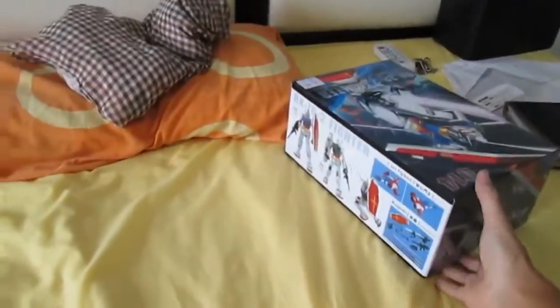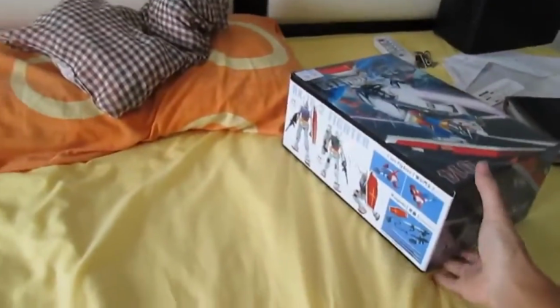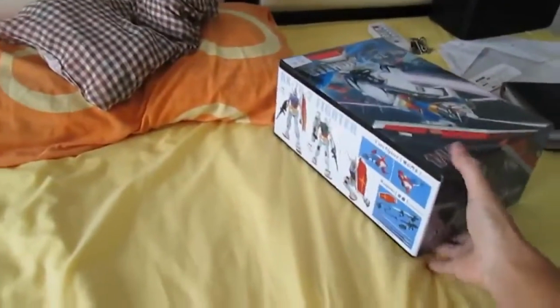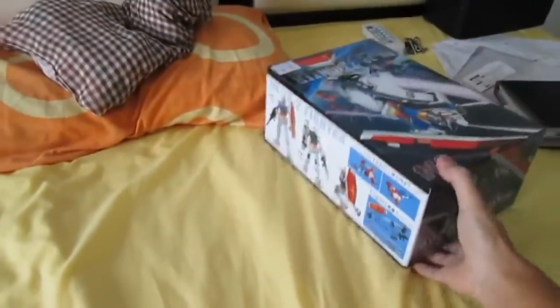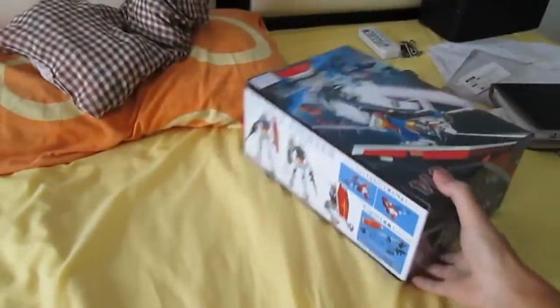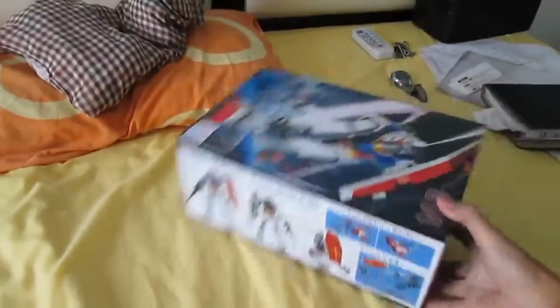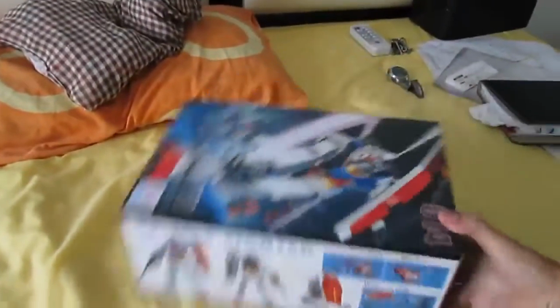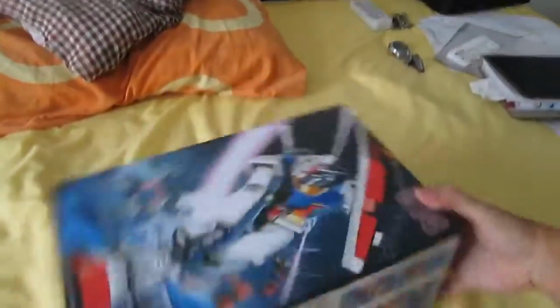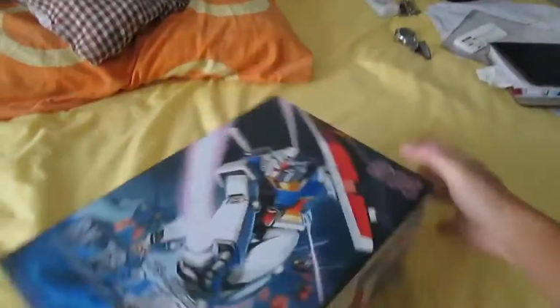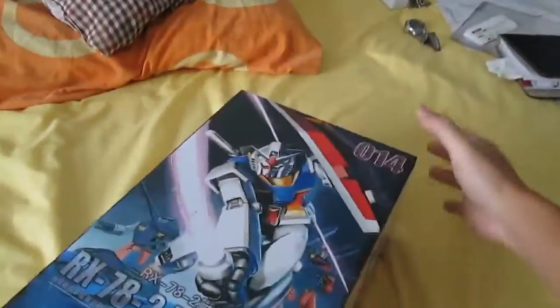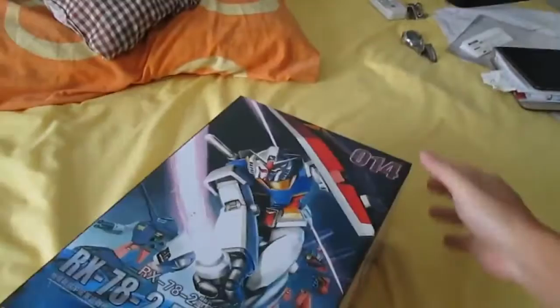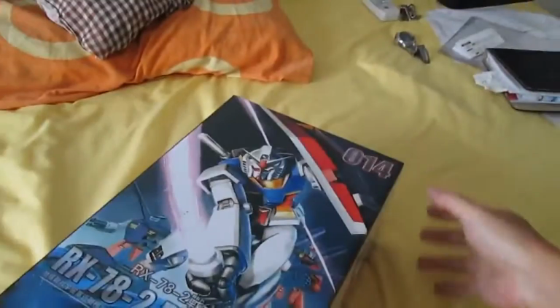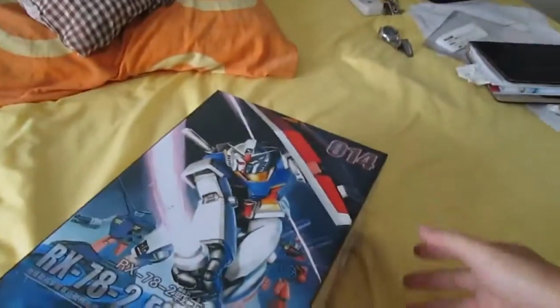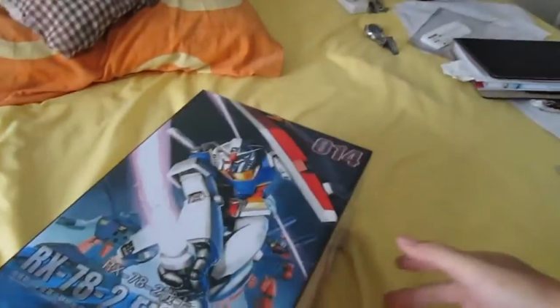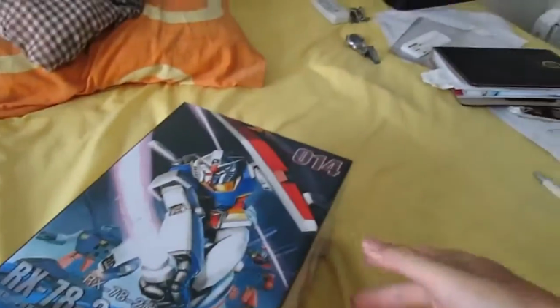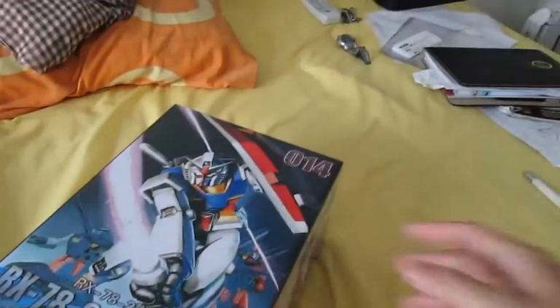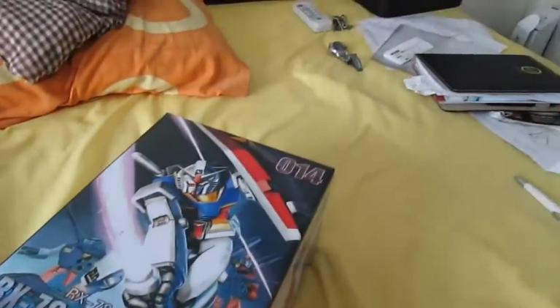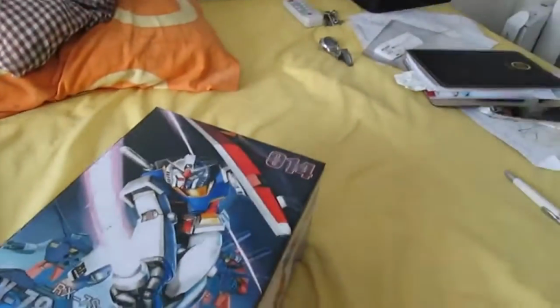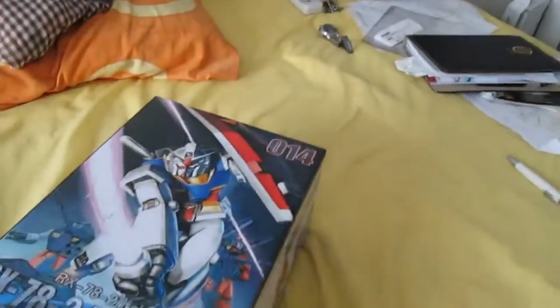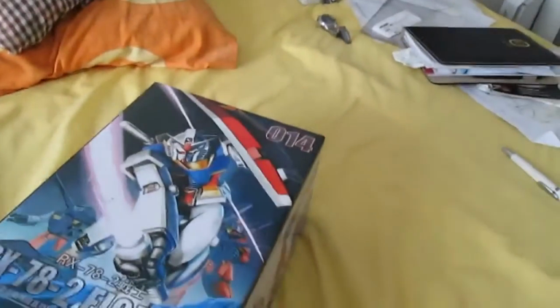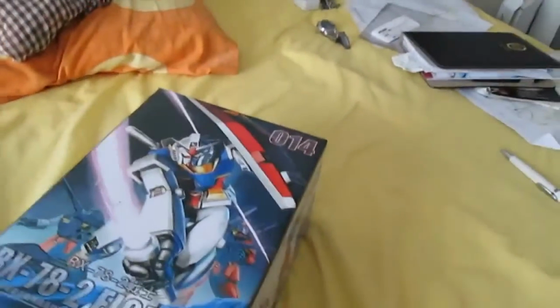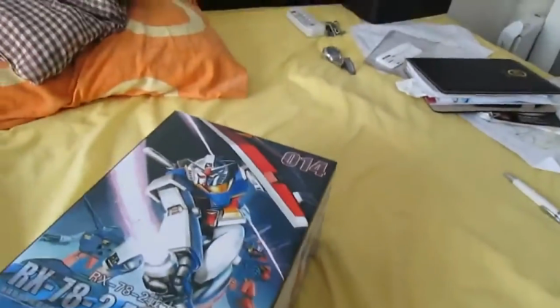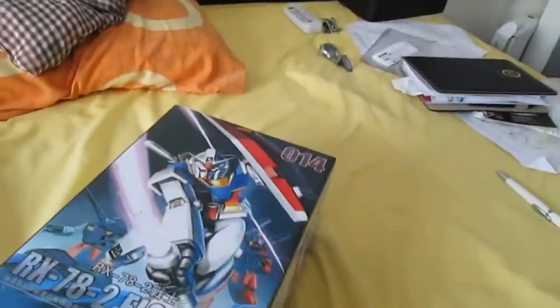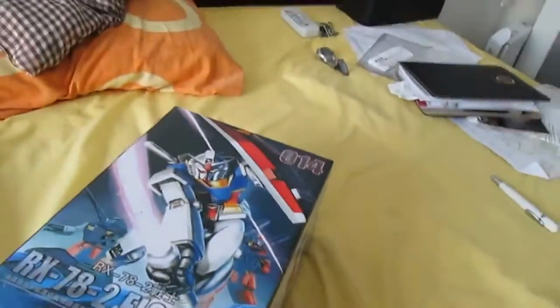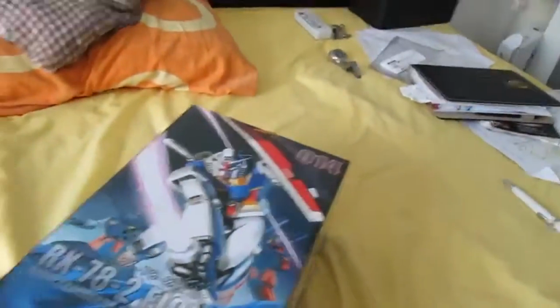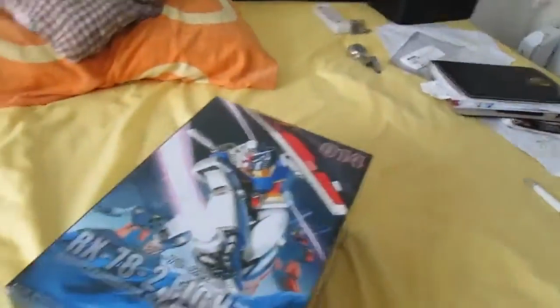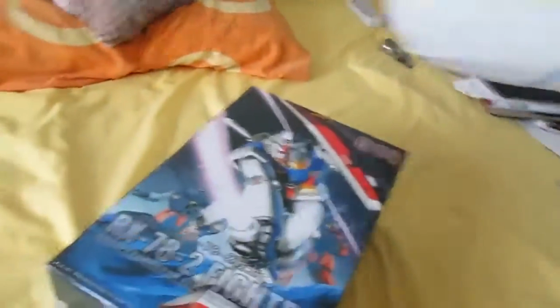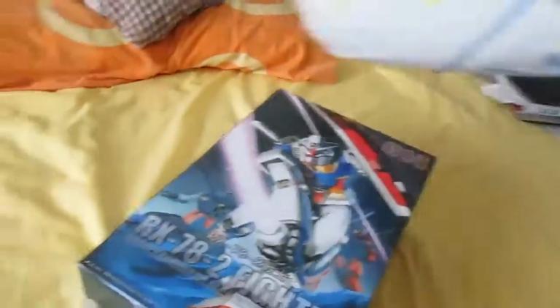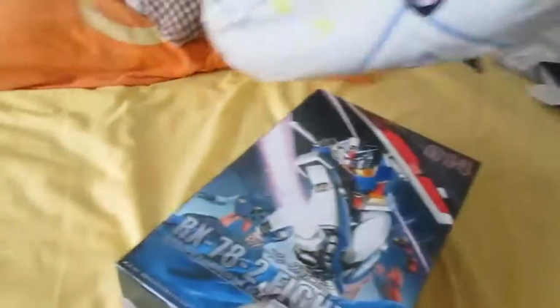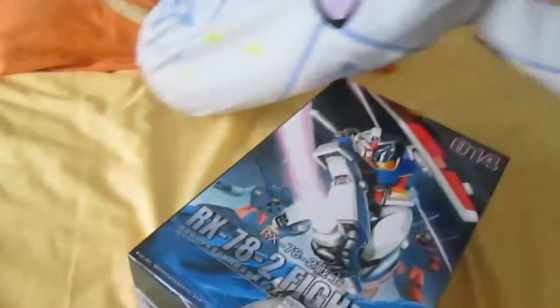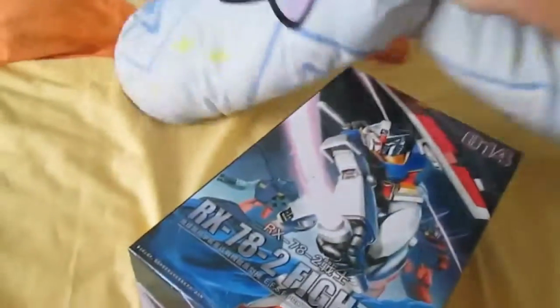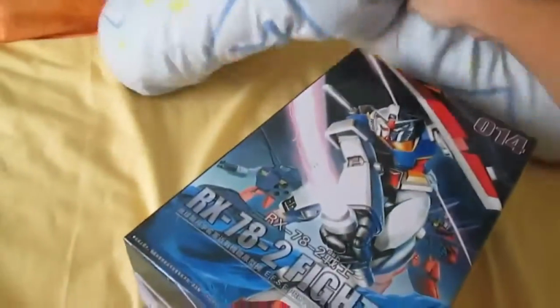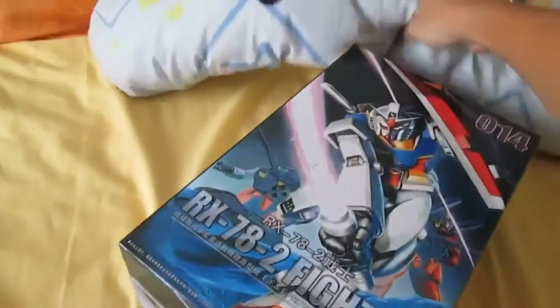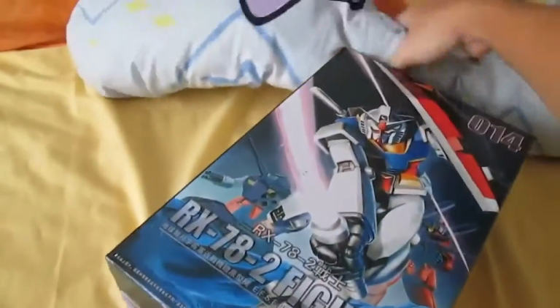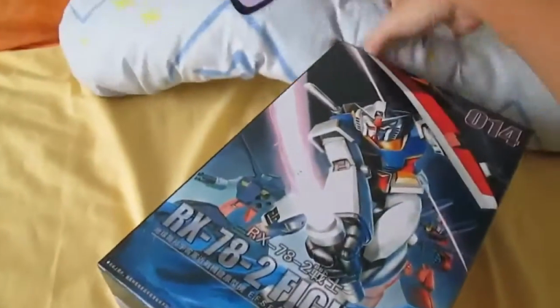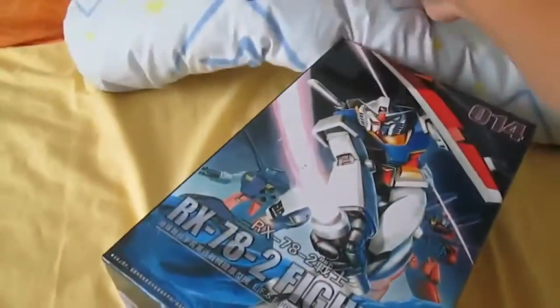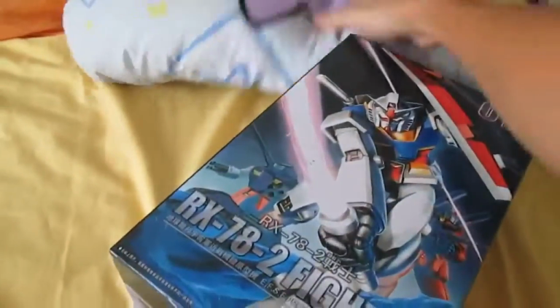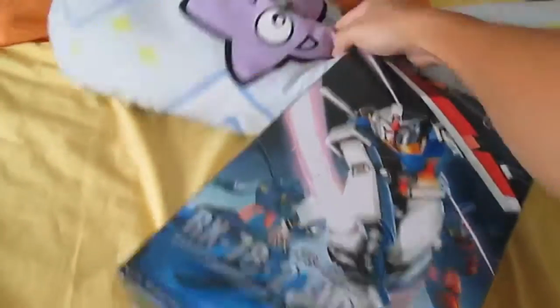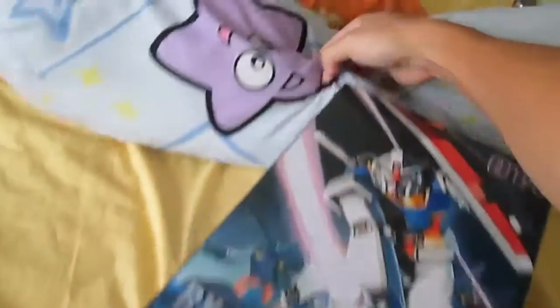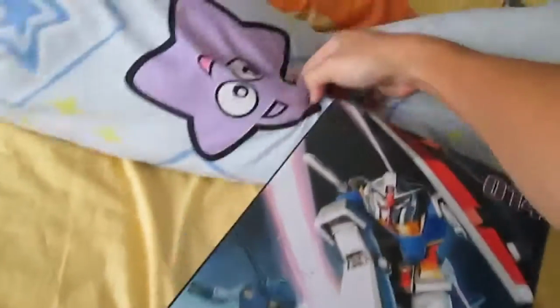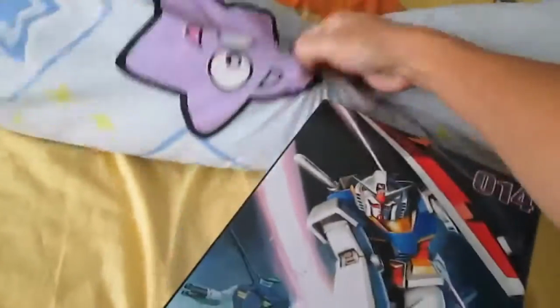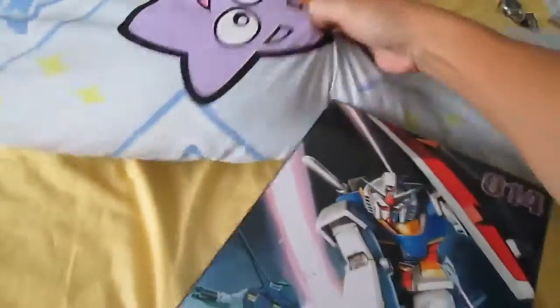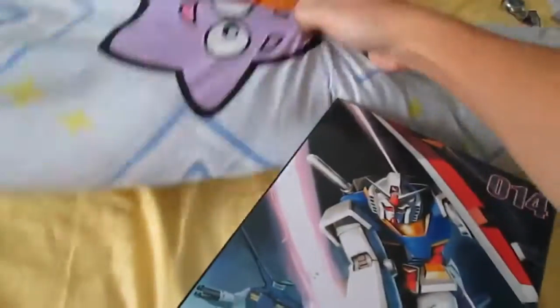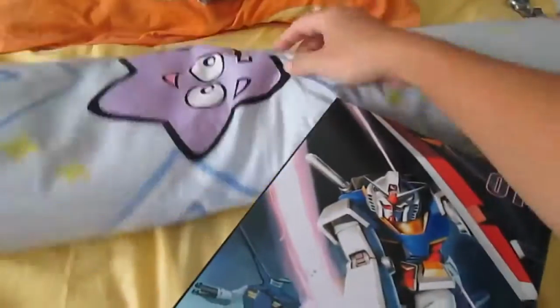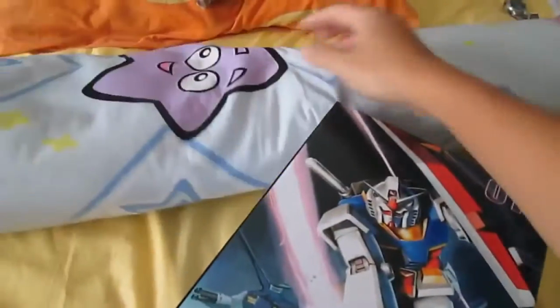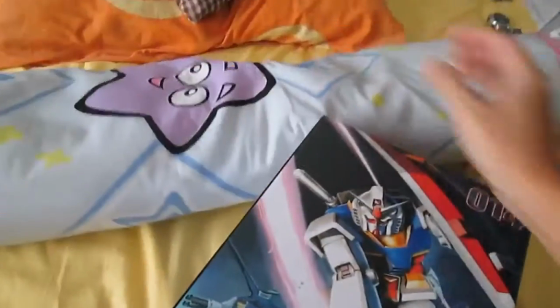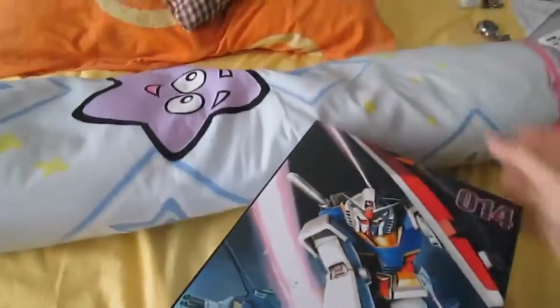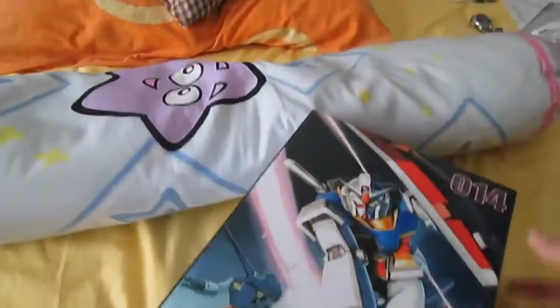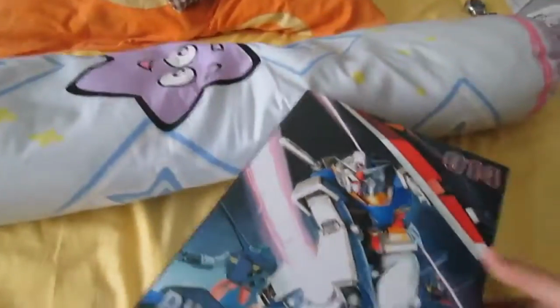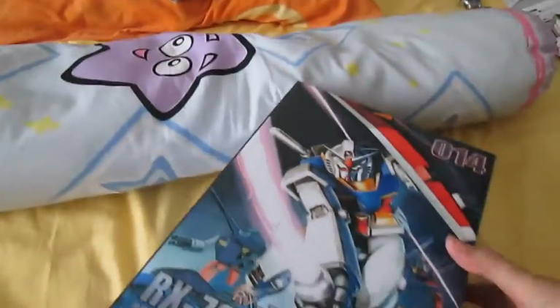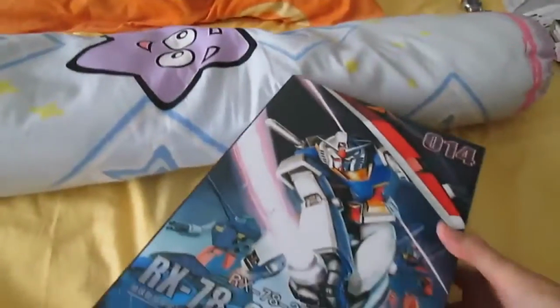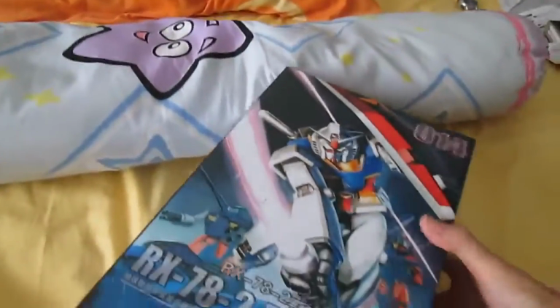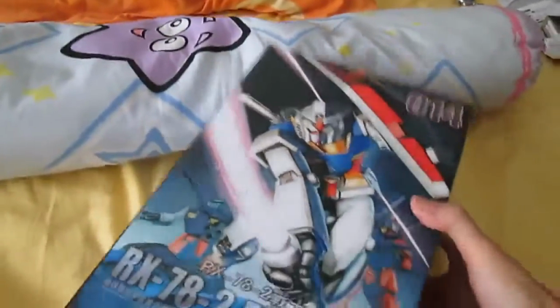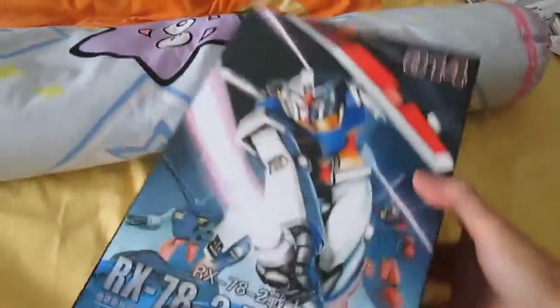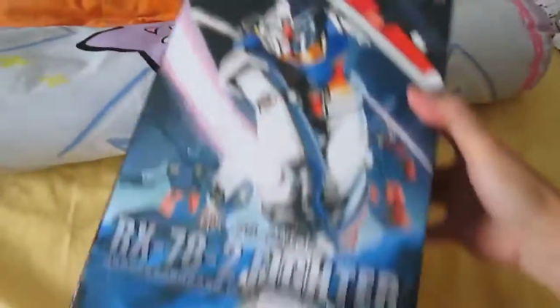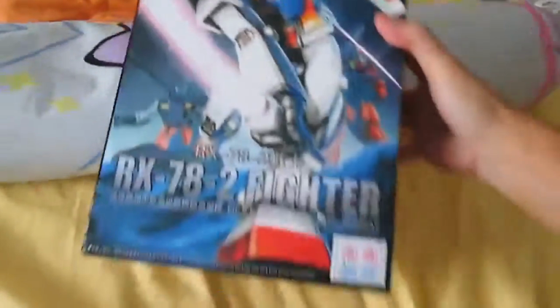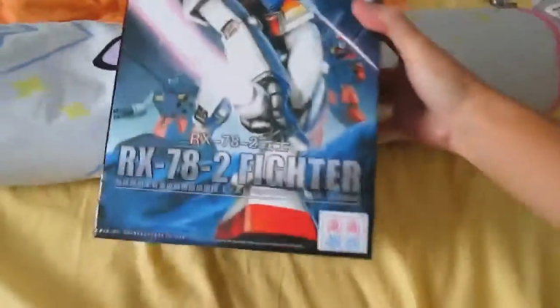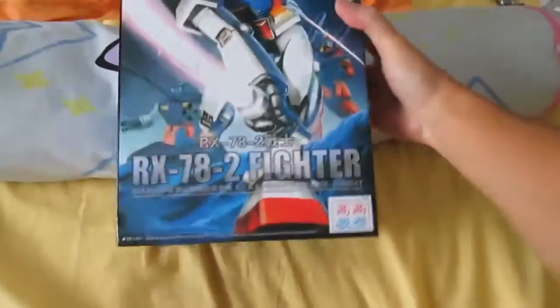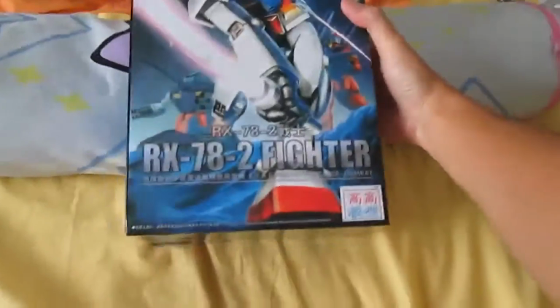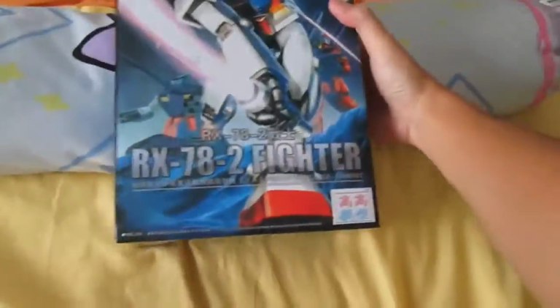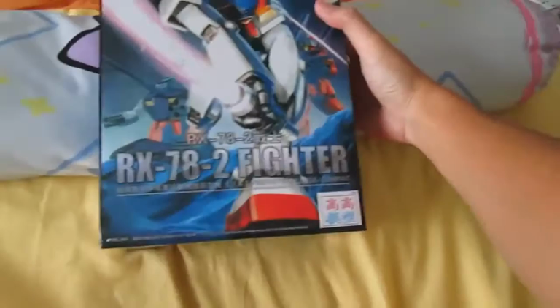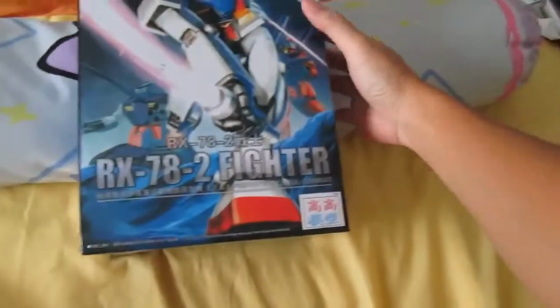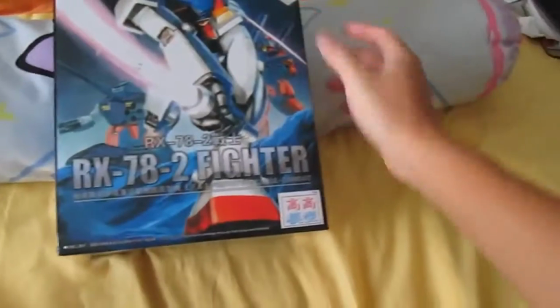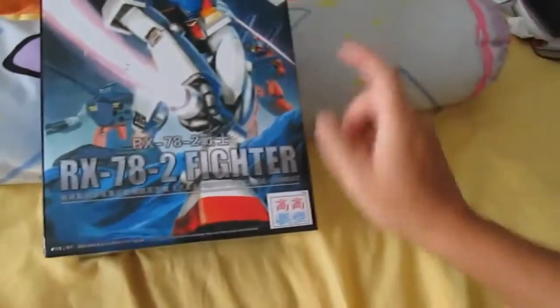So today I'm going to do an unboxing of this RX-78-2 fighter by T.T. Hong Lee.